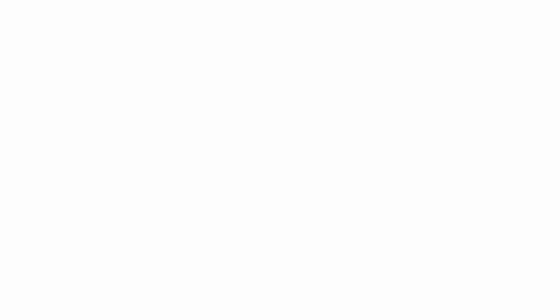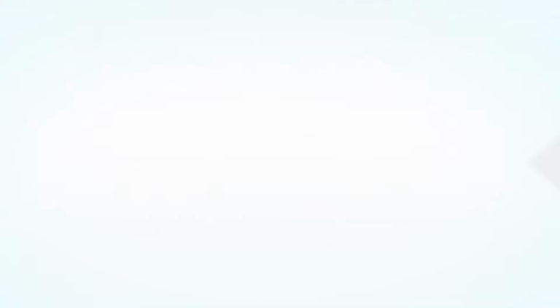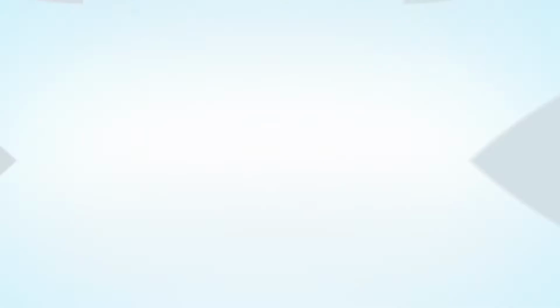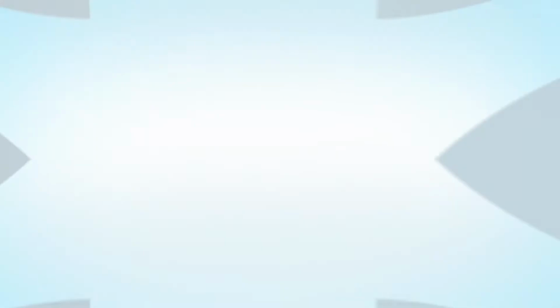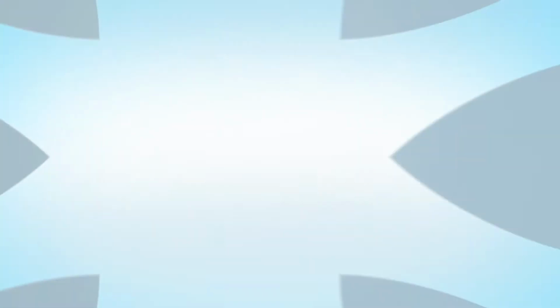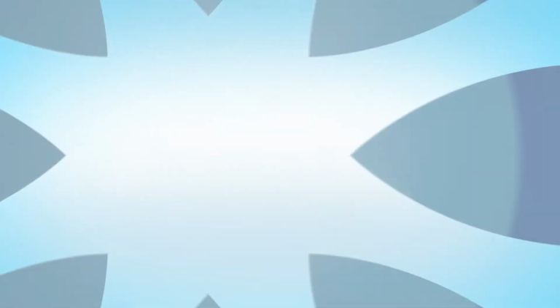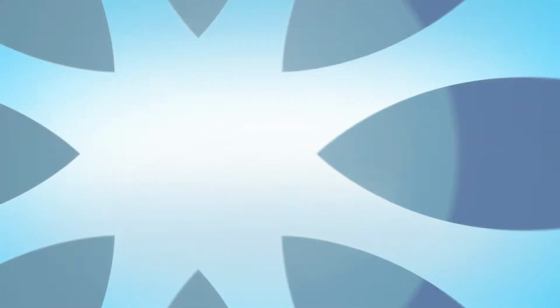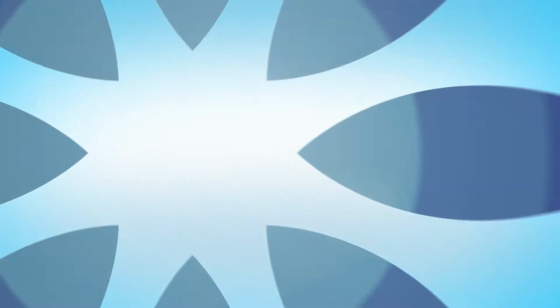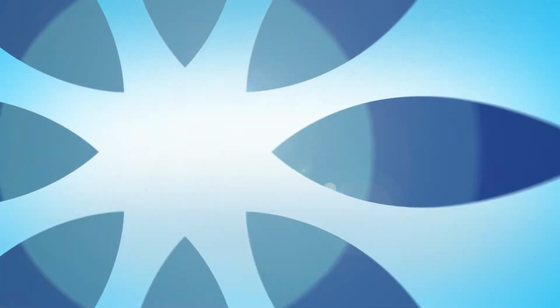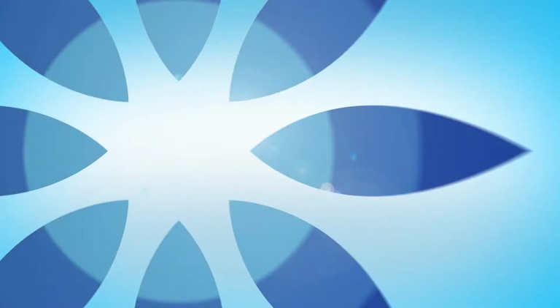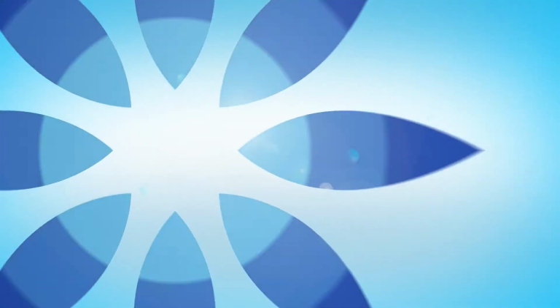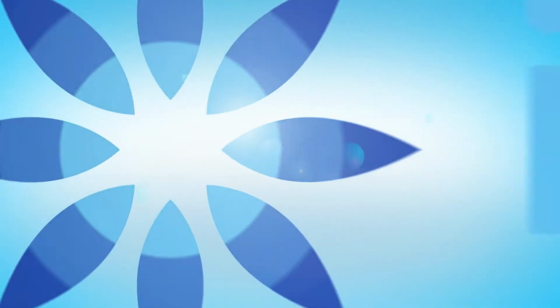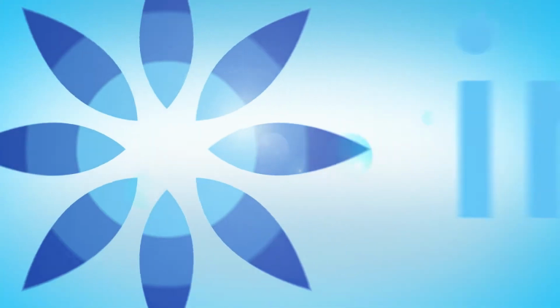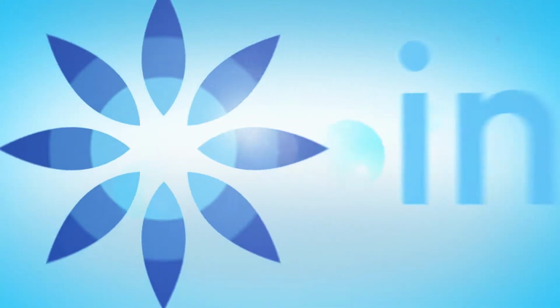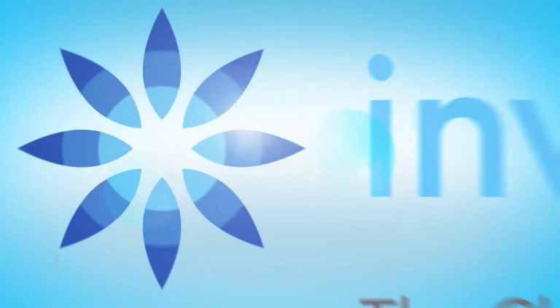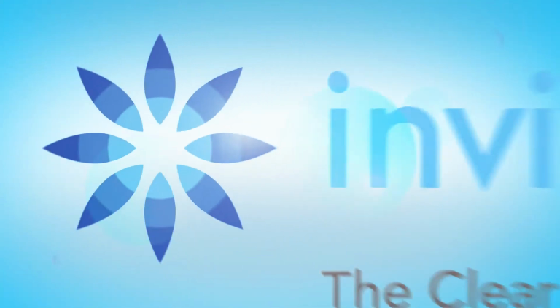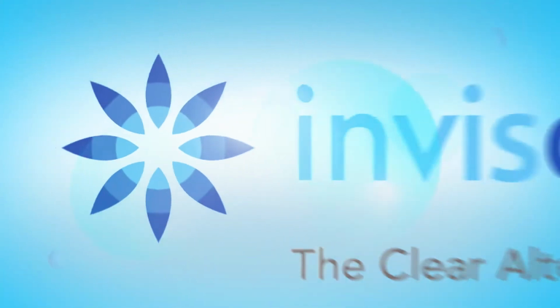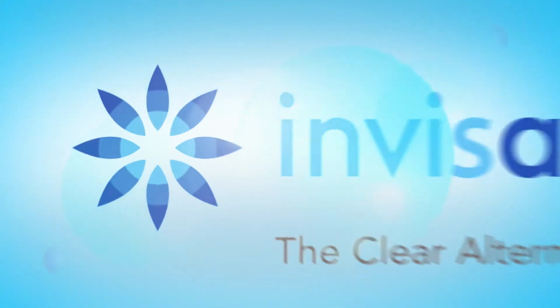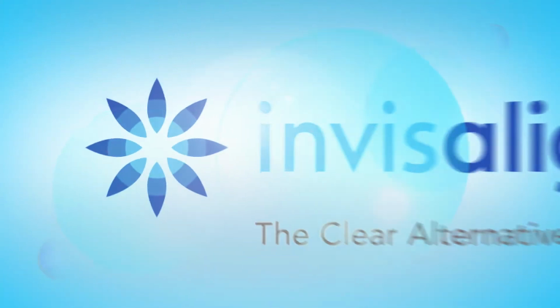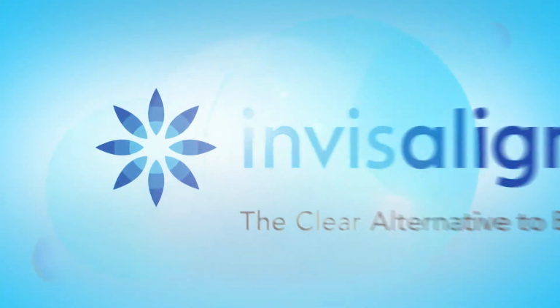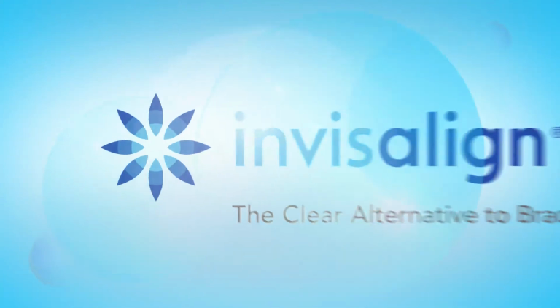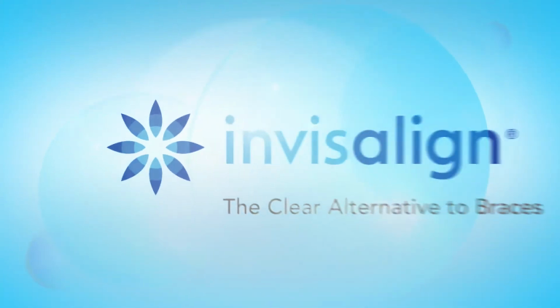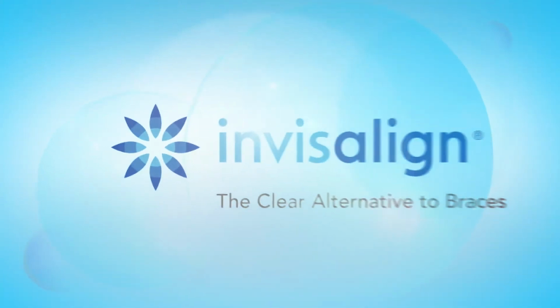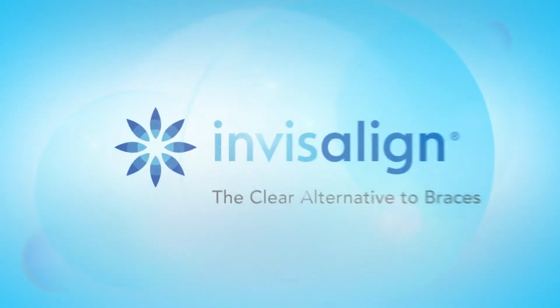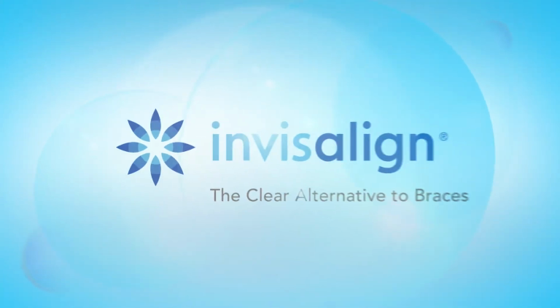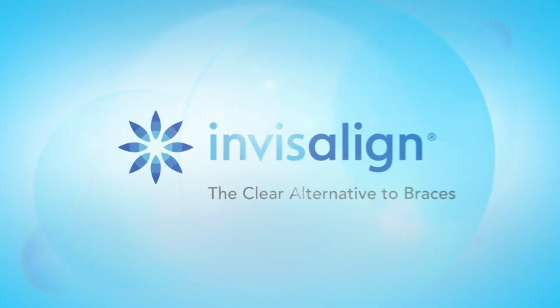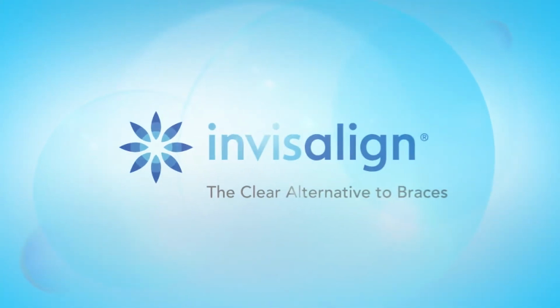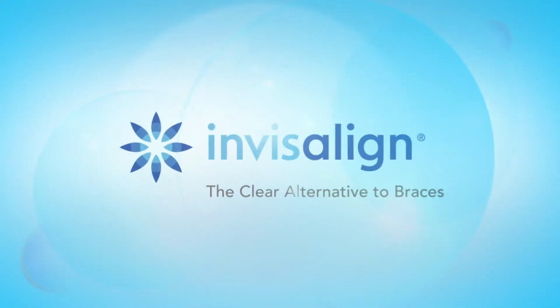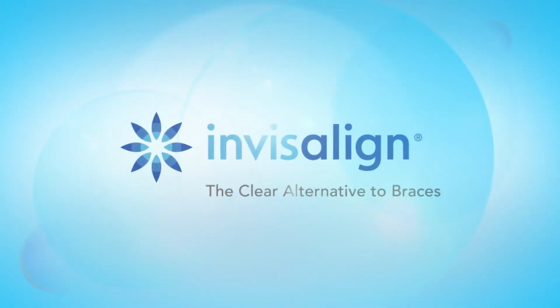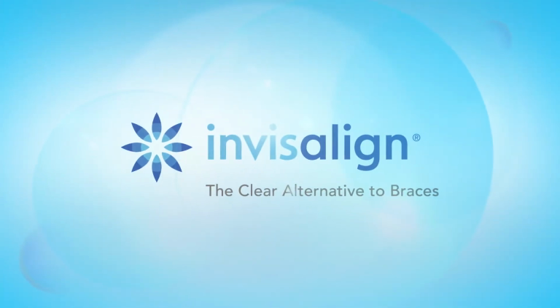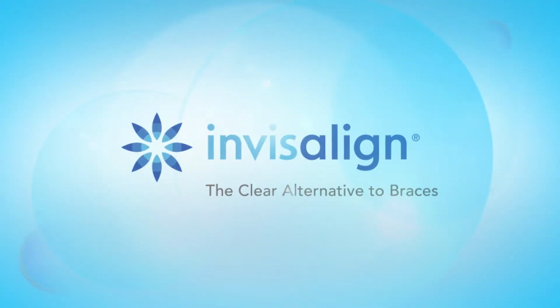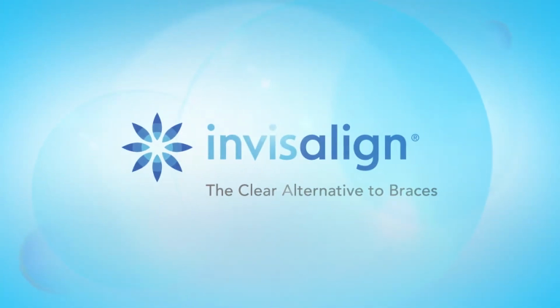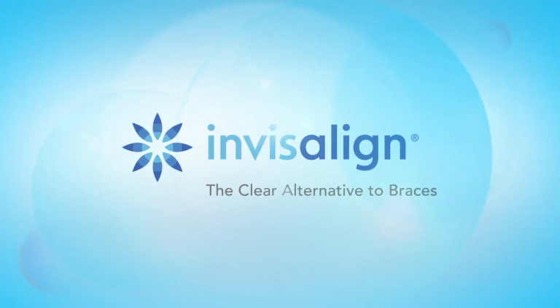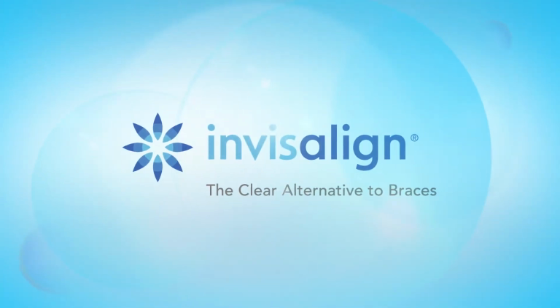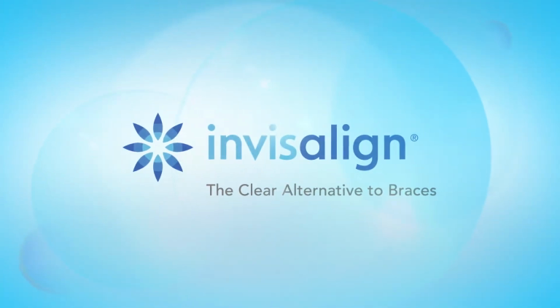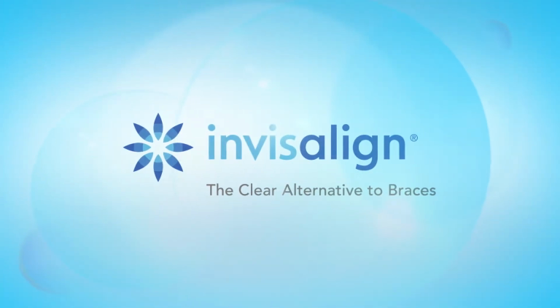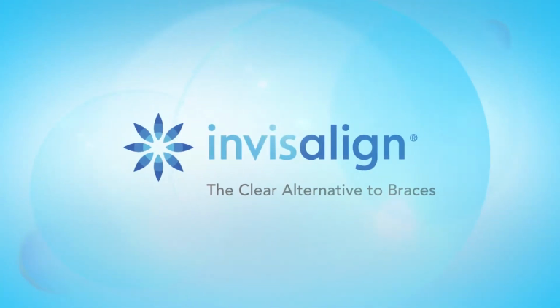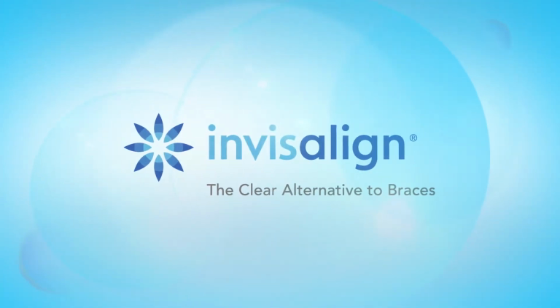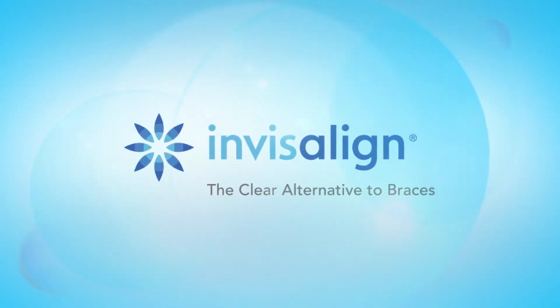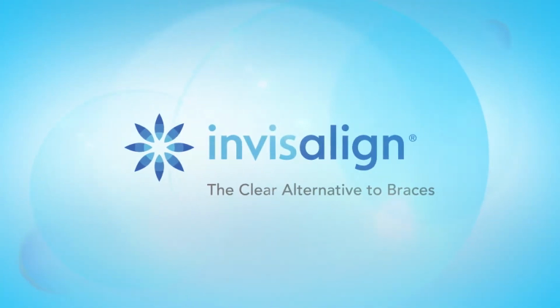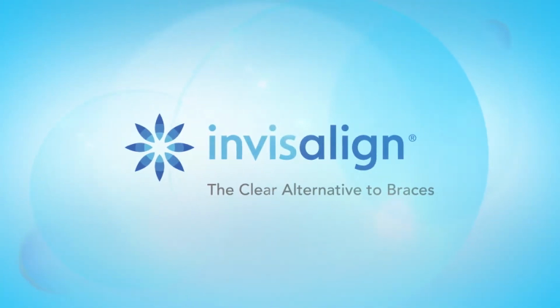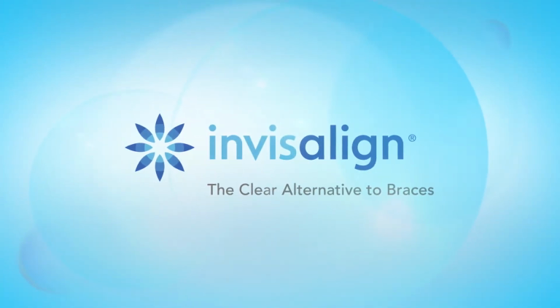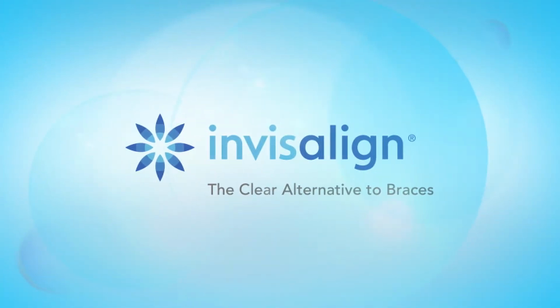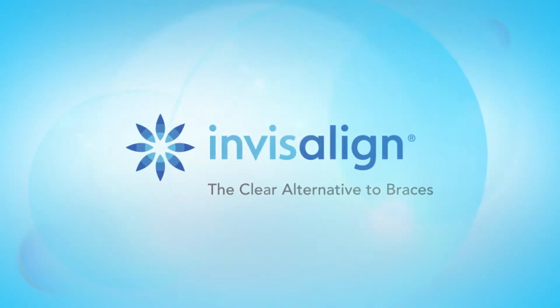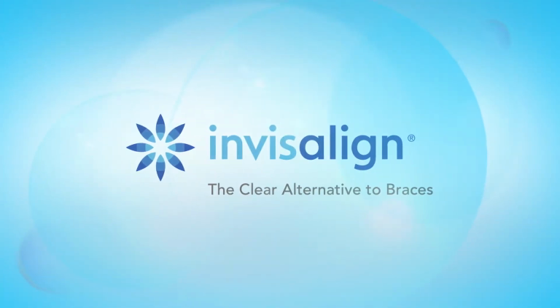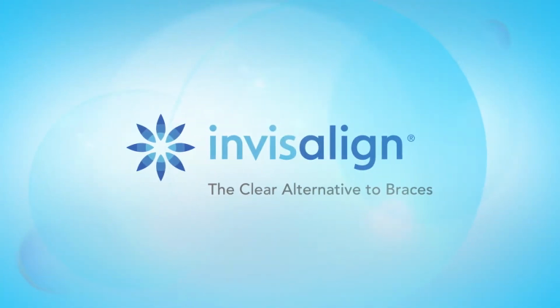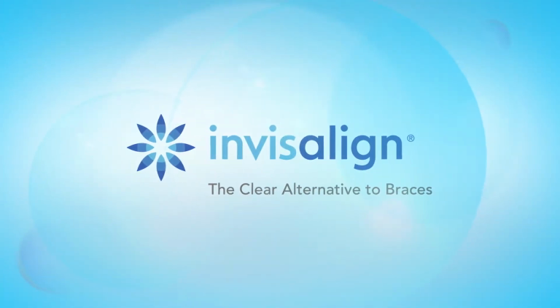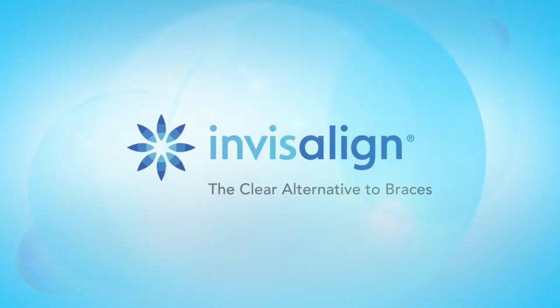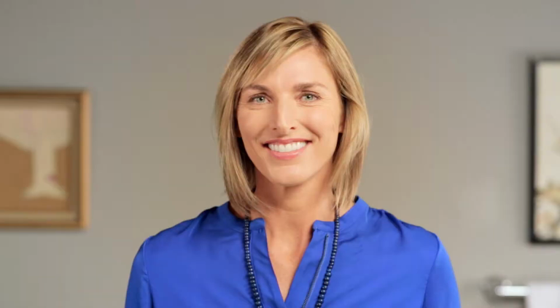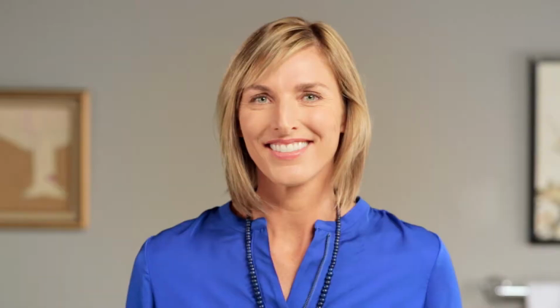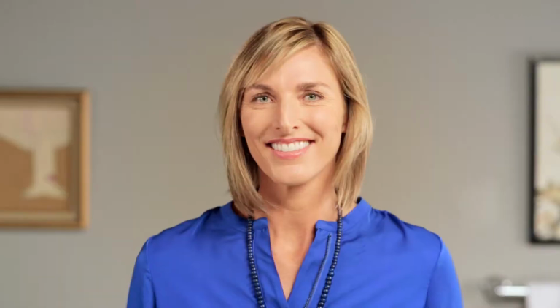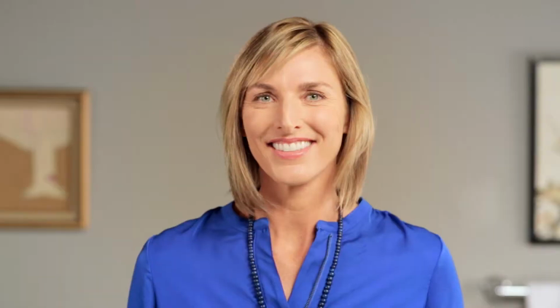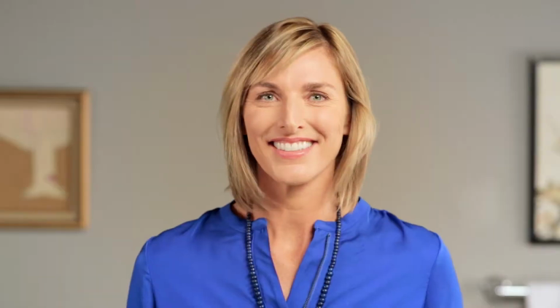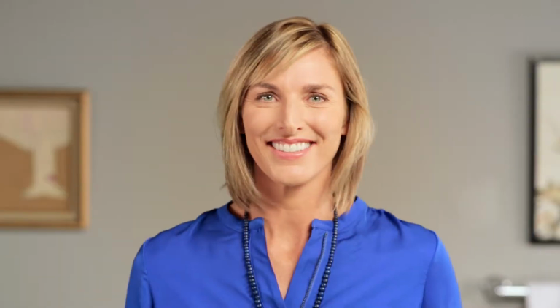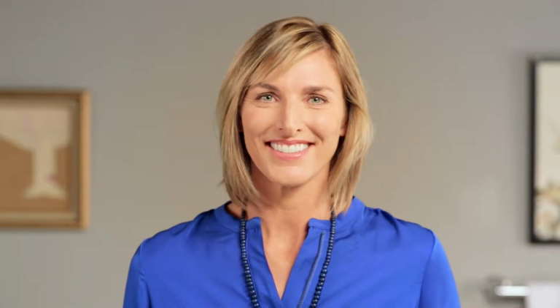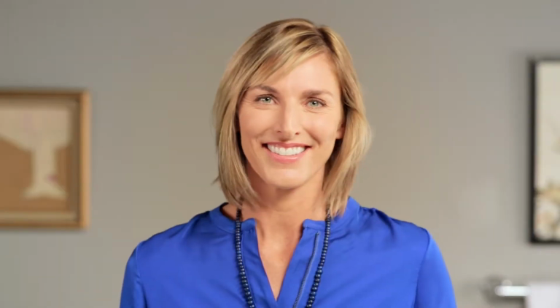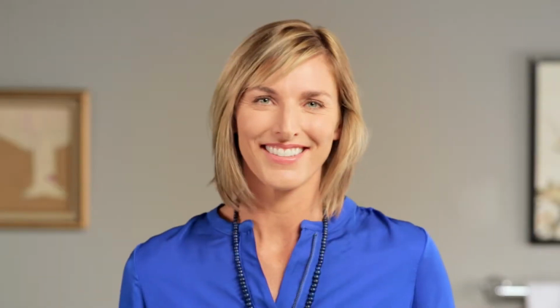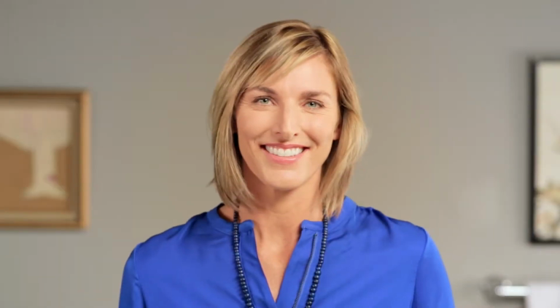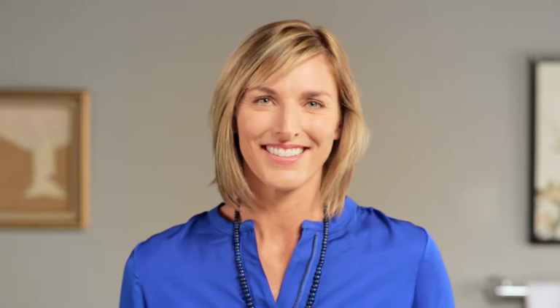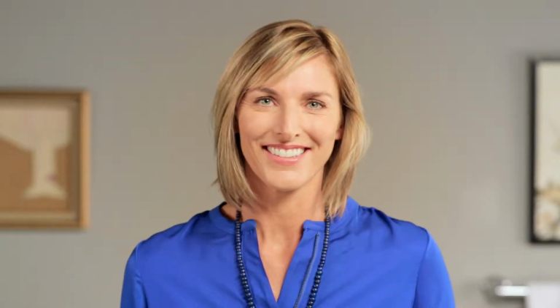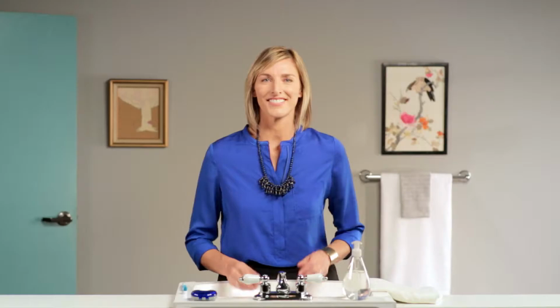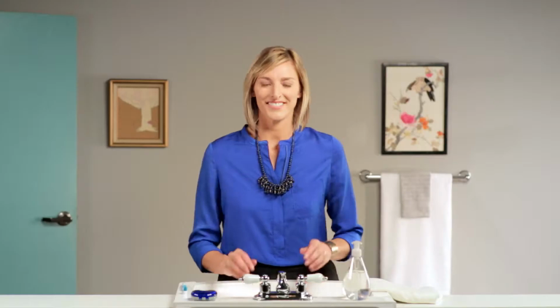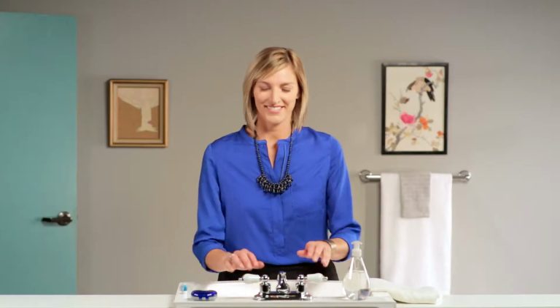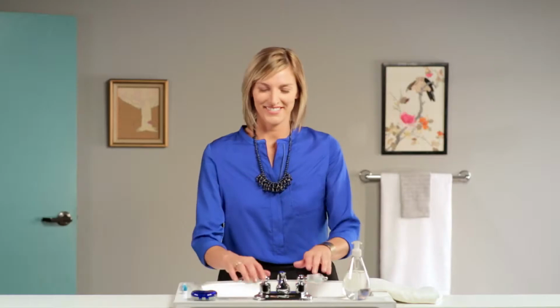Congratulations on beginning your Invisalign treatment and your journey to a confident smile. Here are a few tips that will help you along the way.